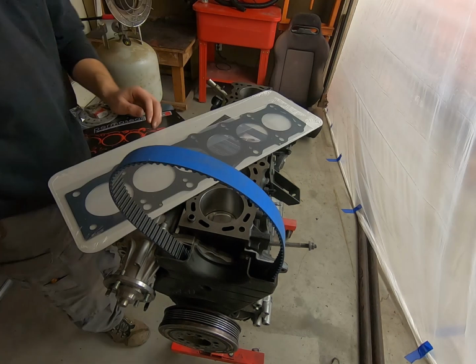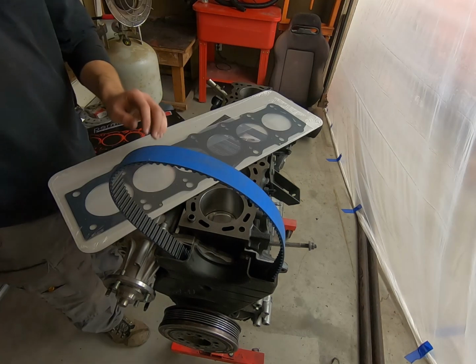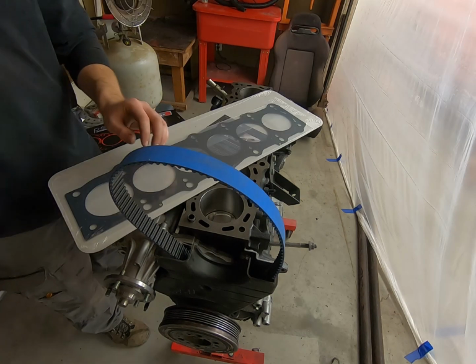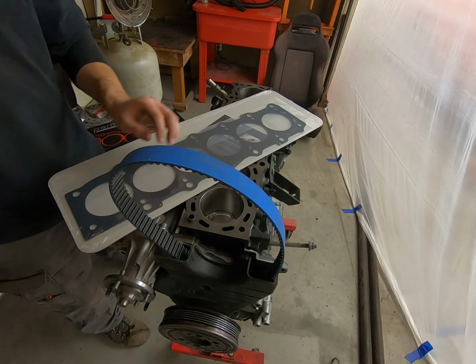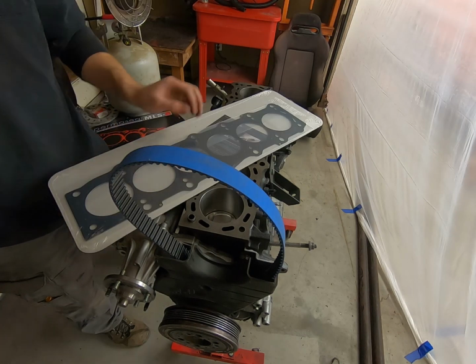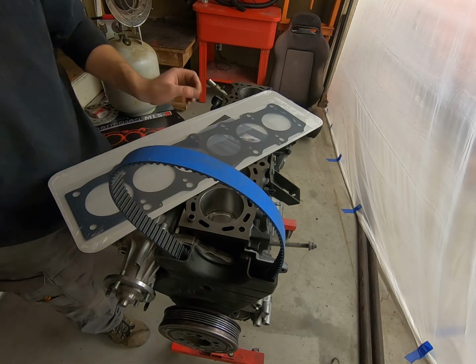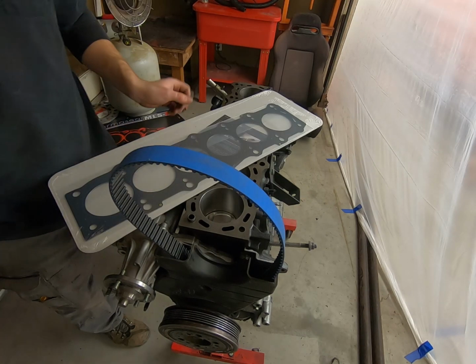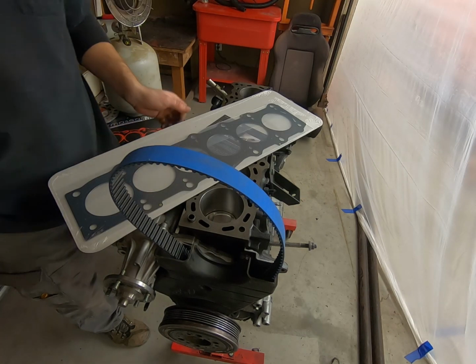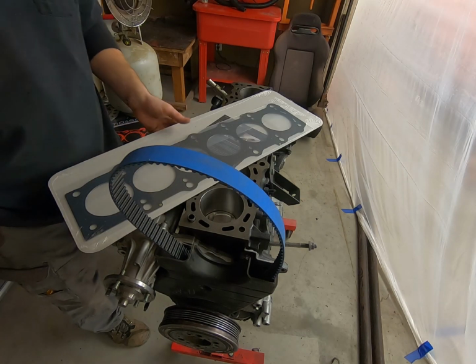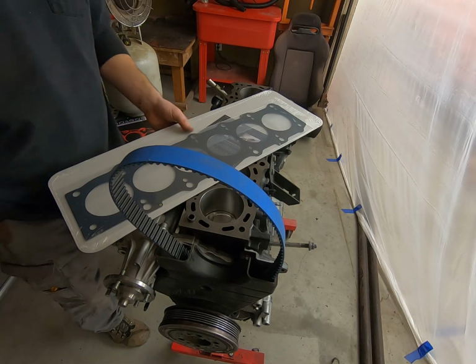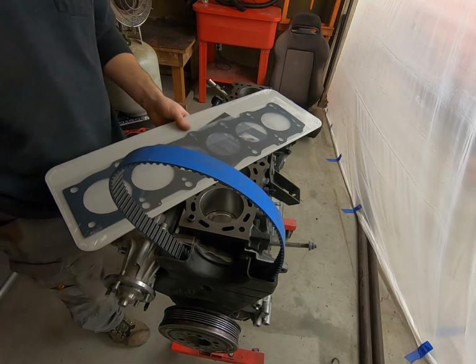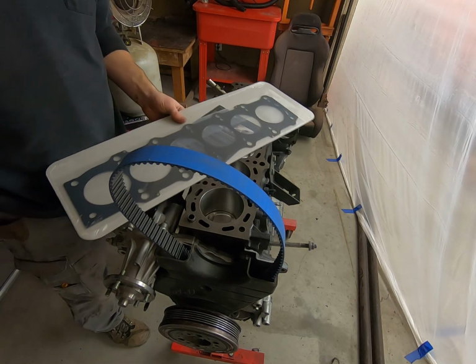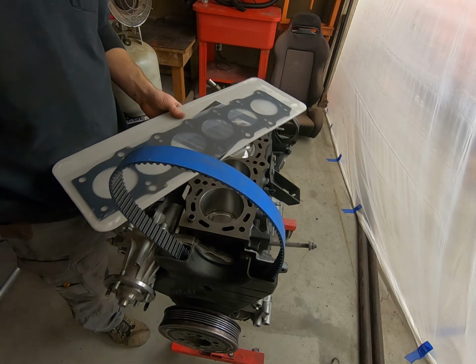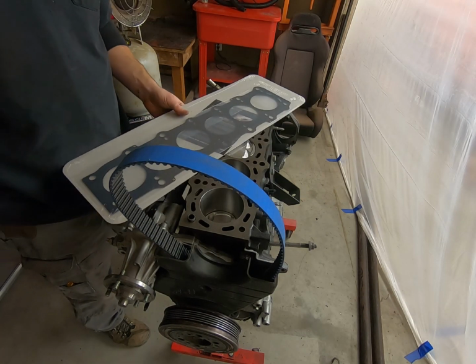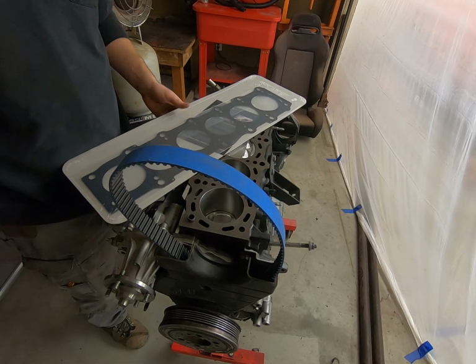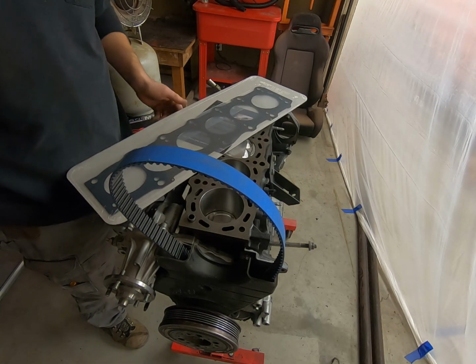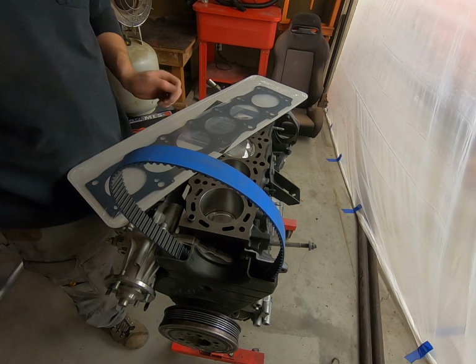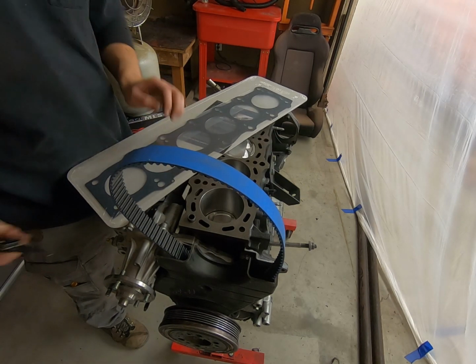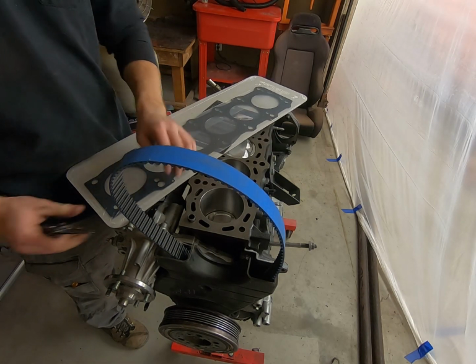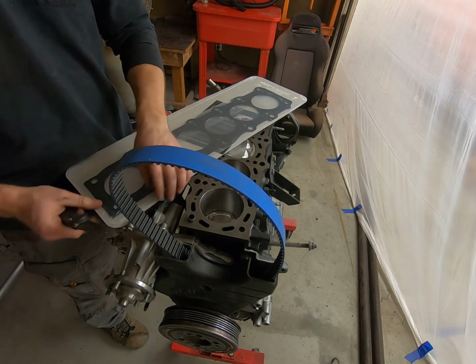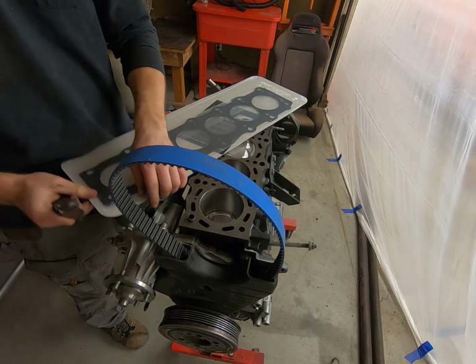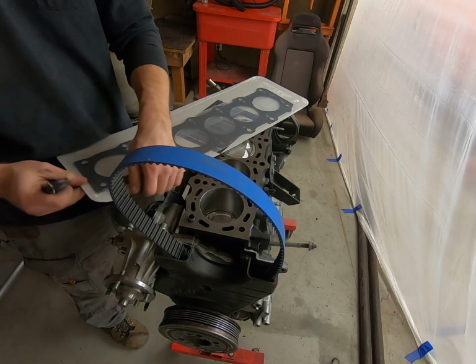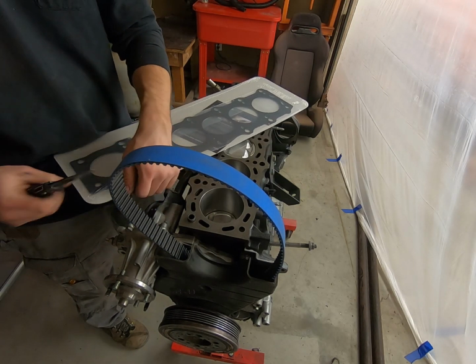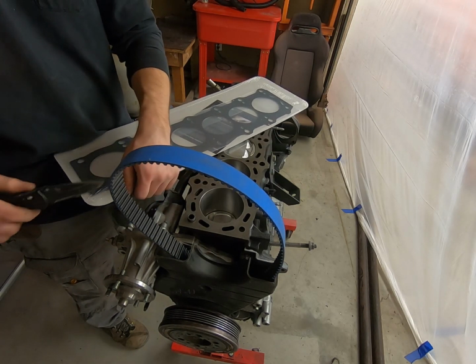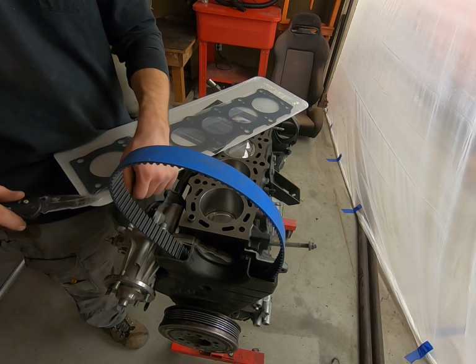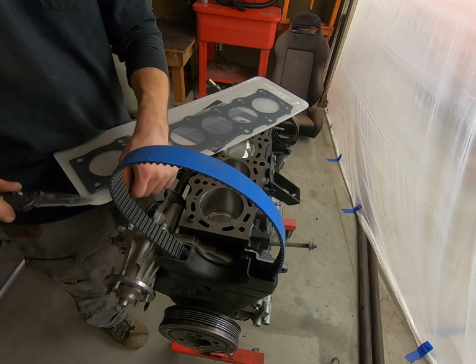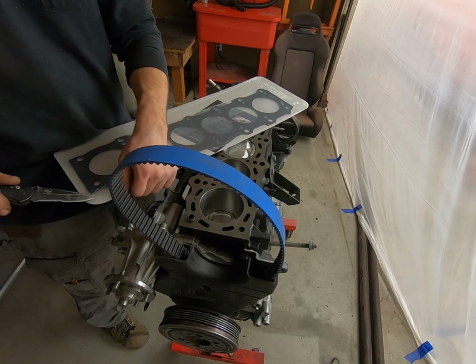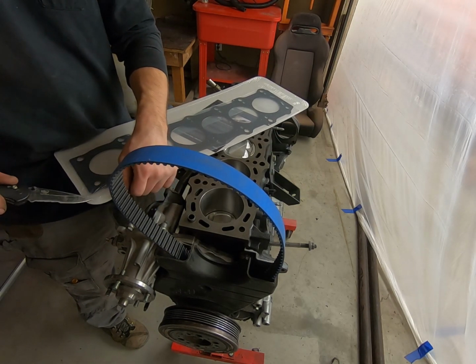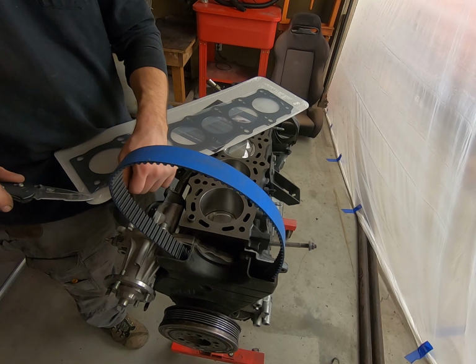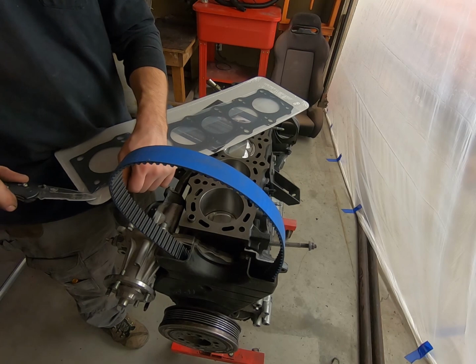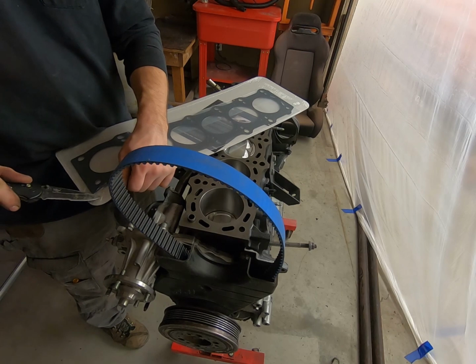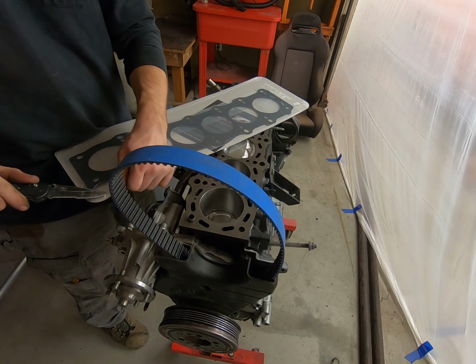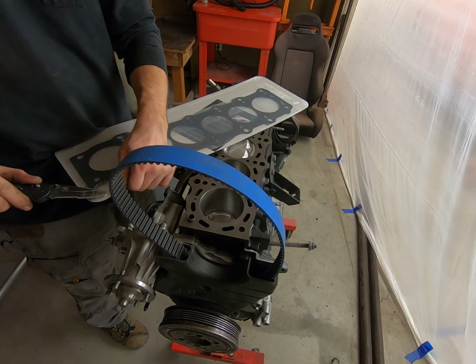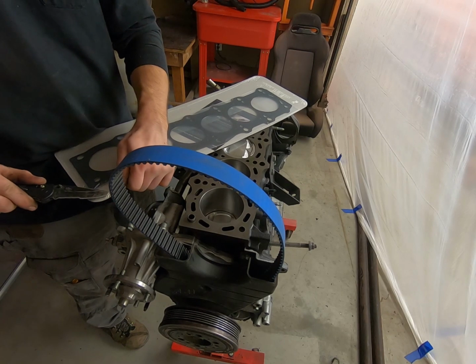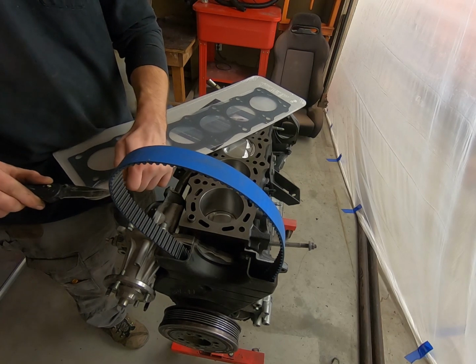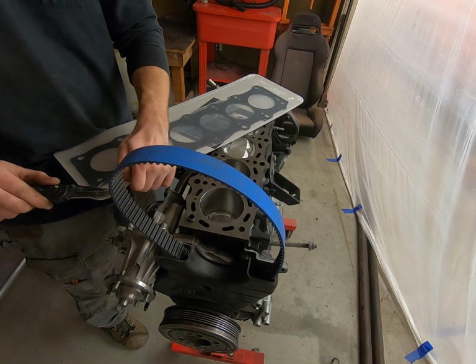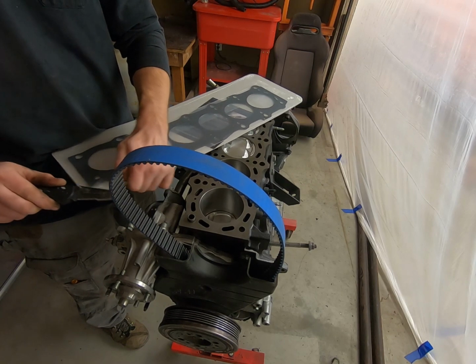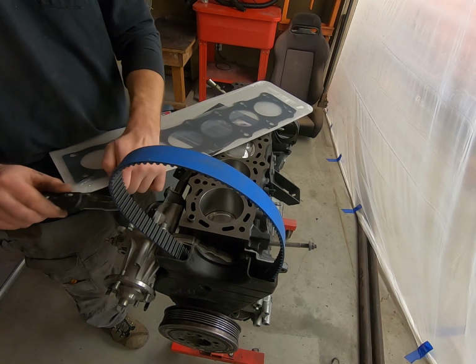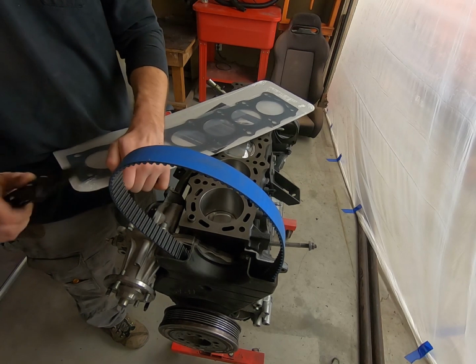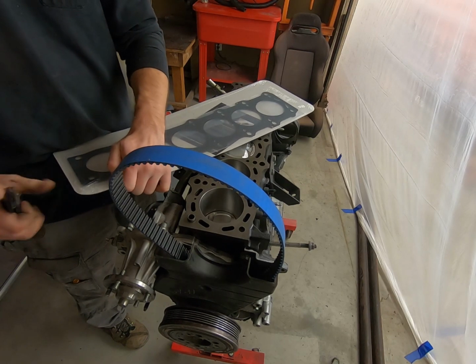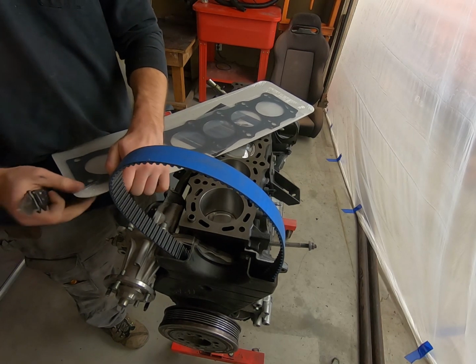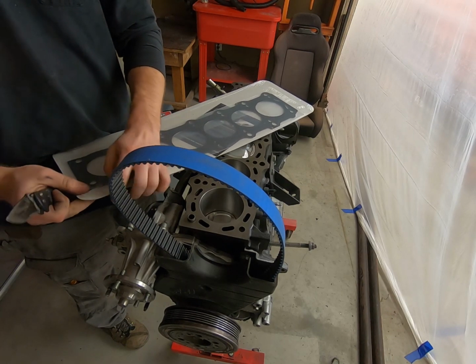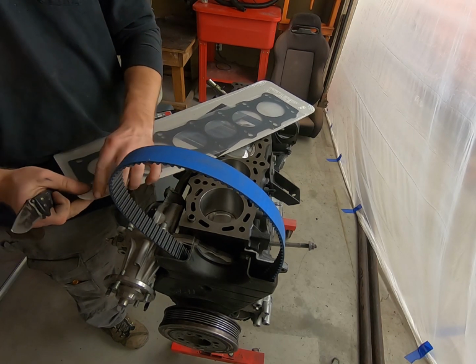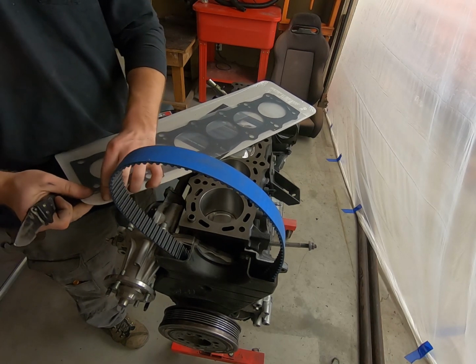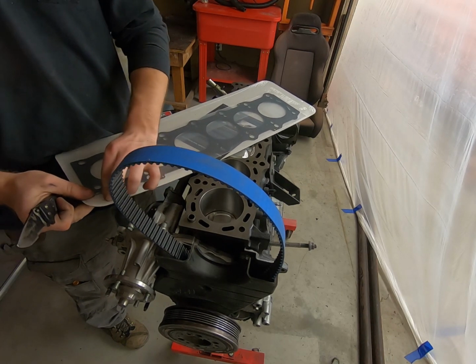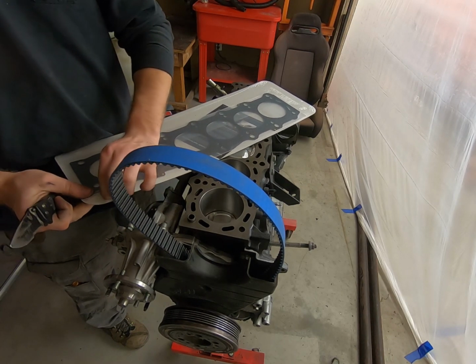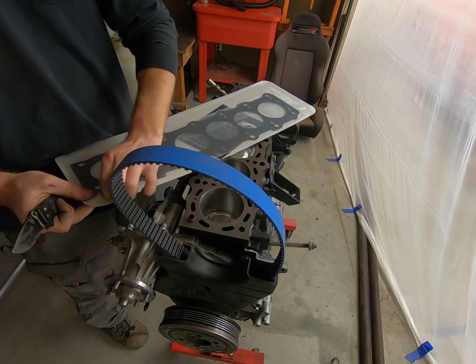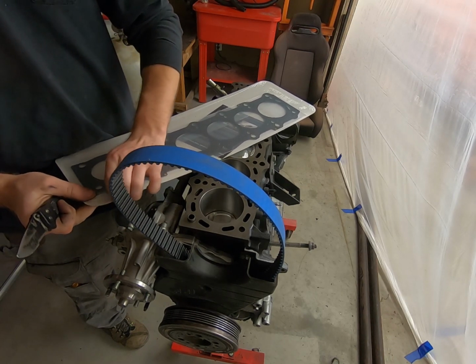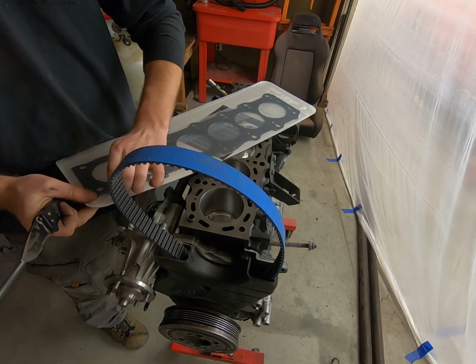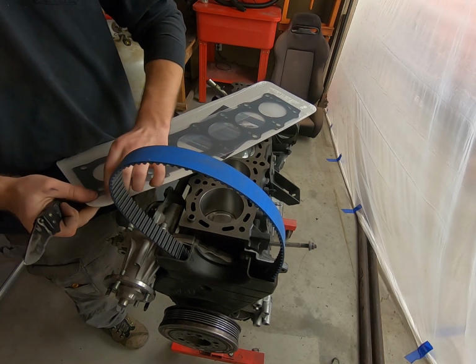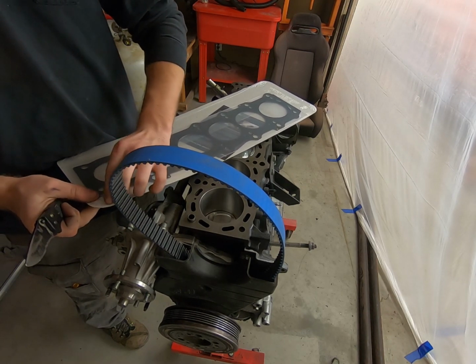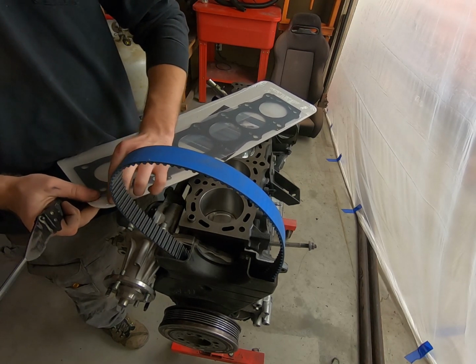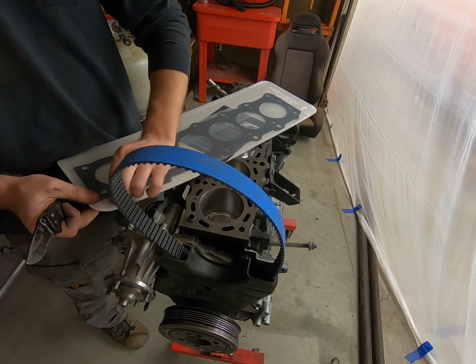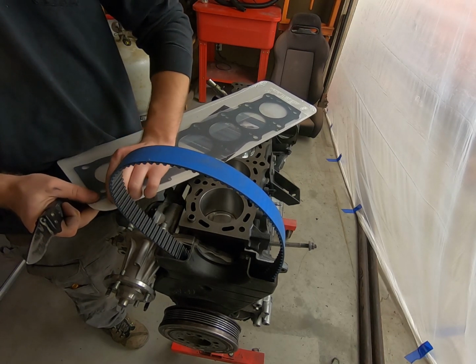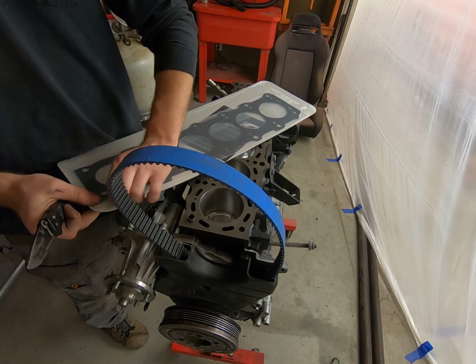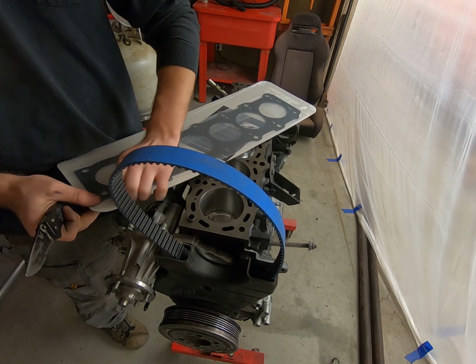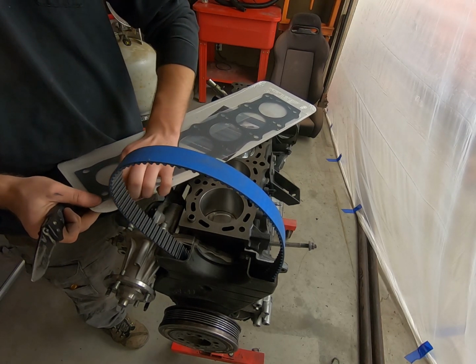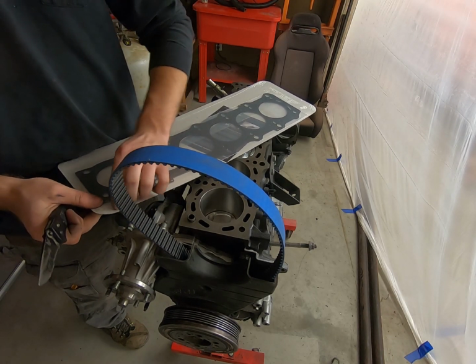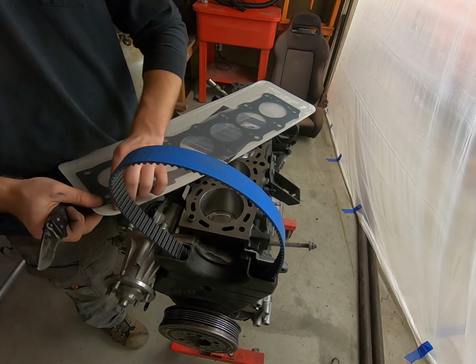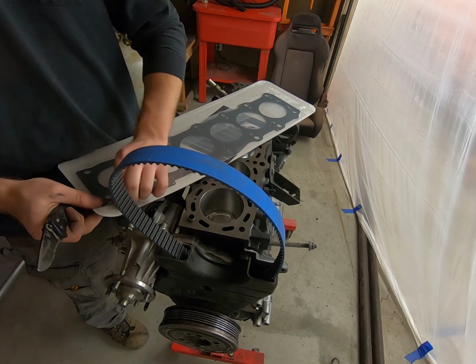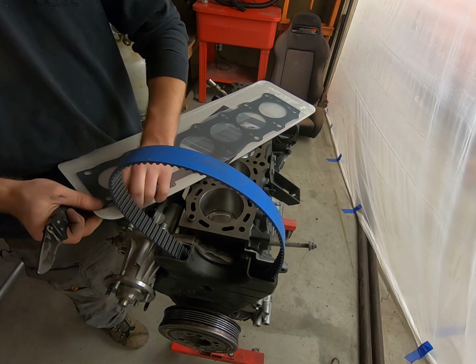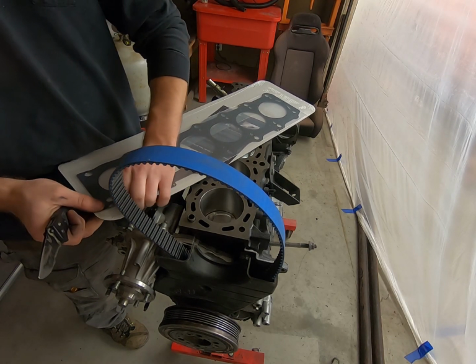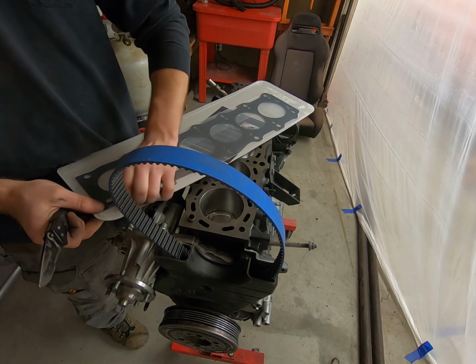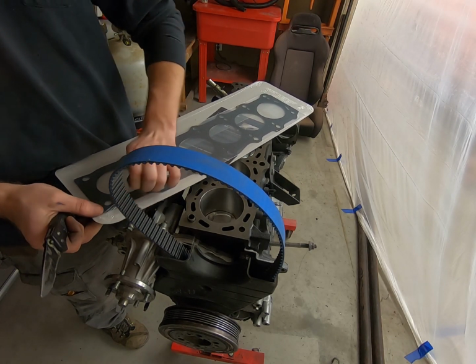That's funny — you know why? Because you can't get better than an OEM head gasket.